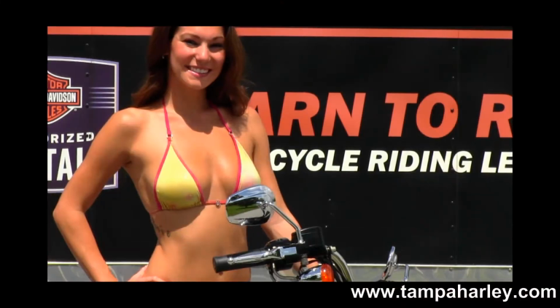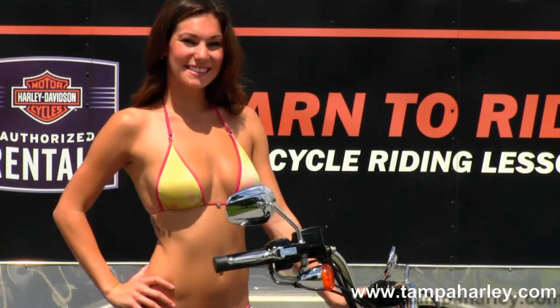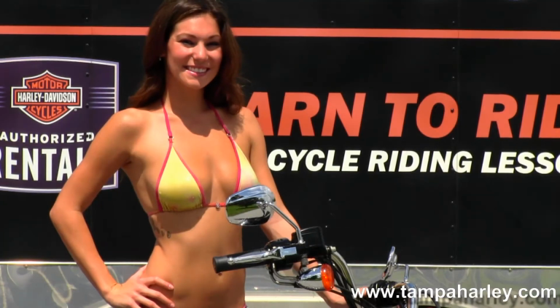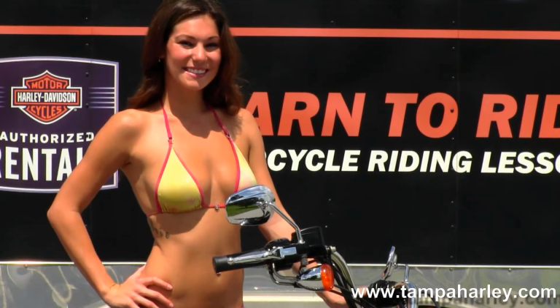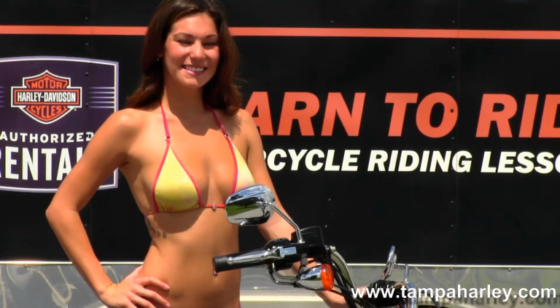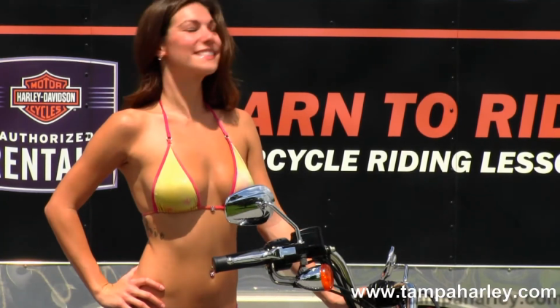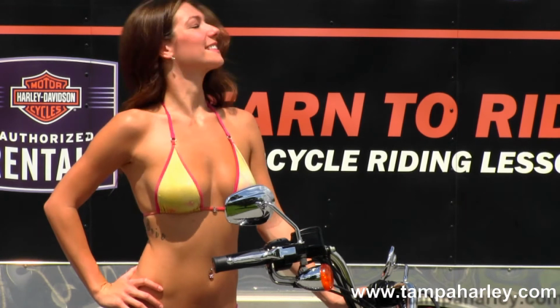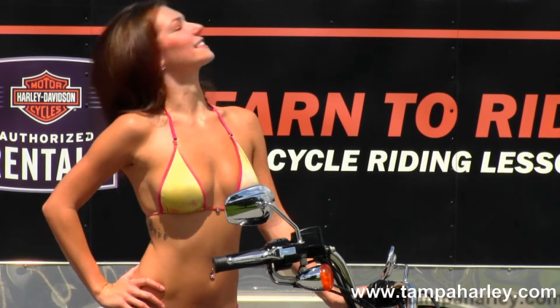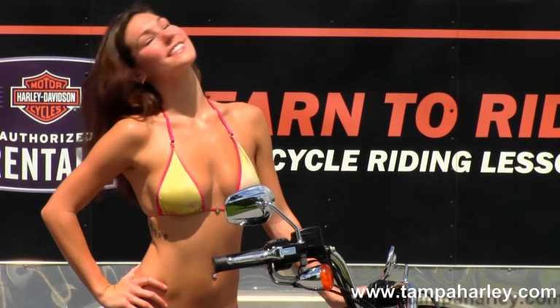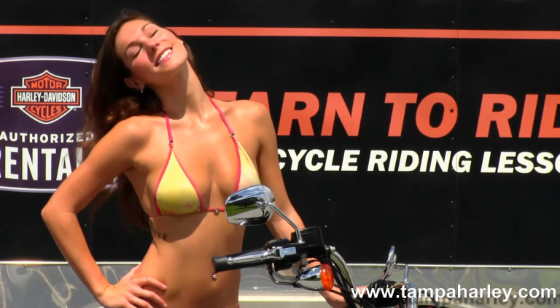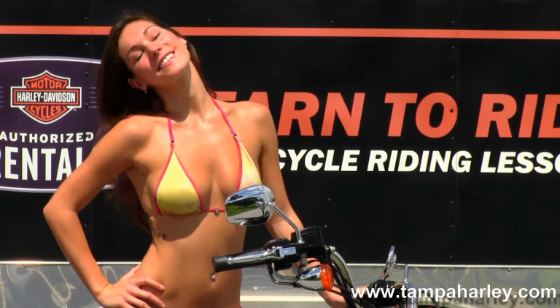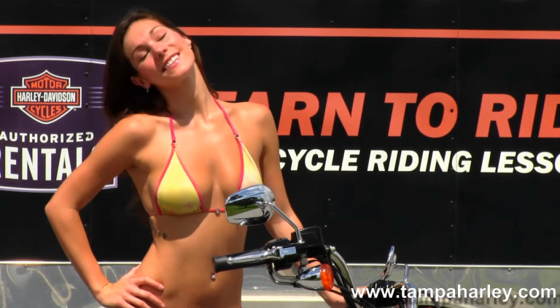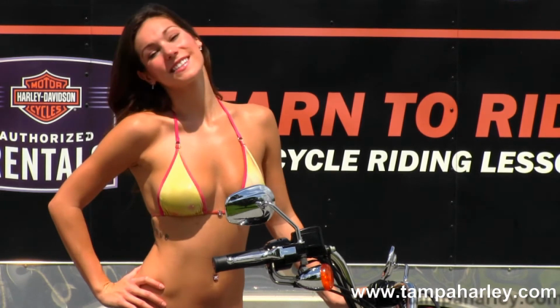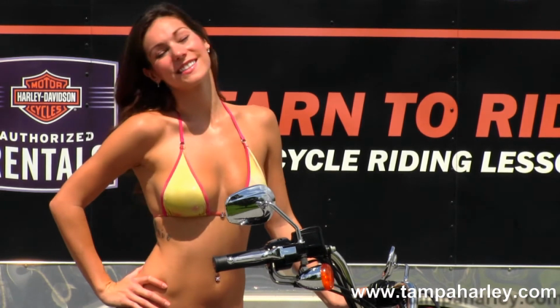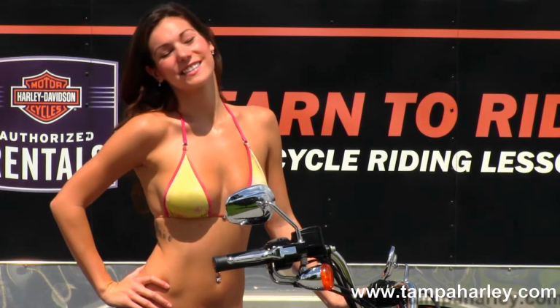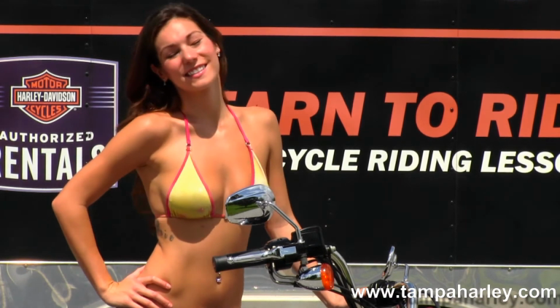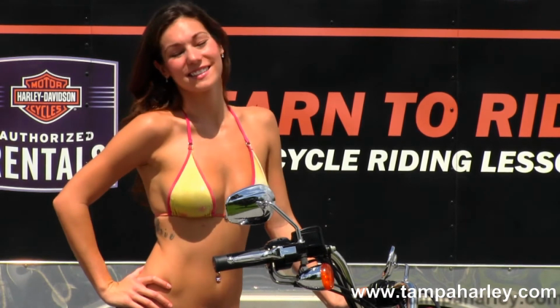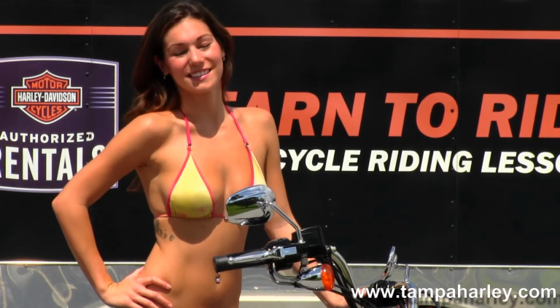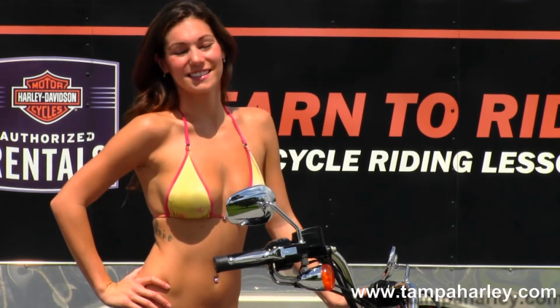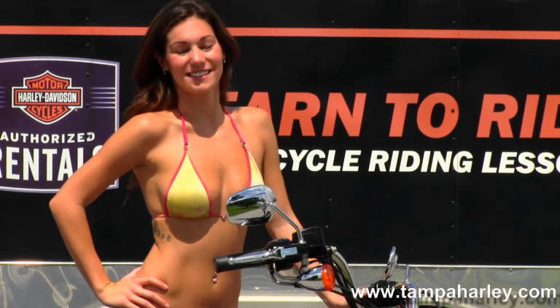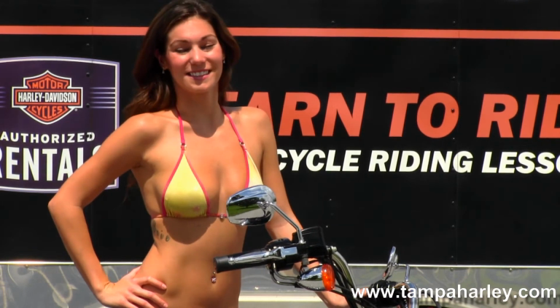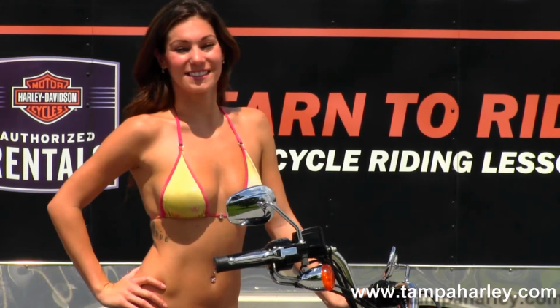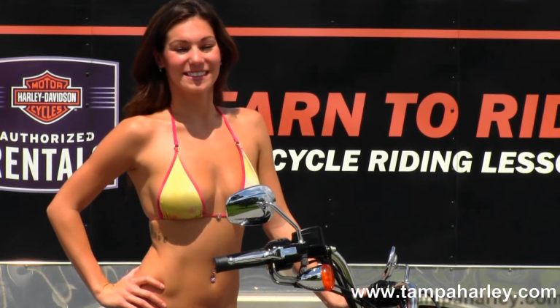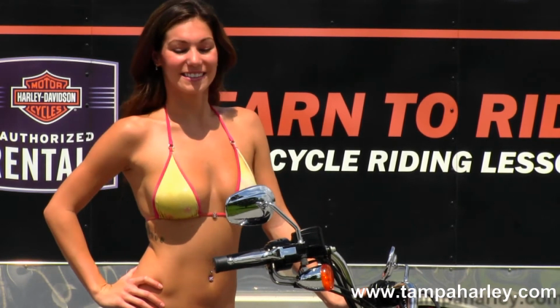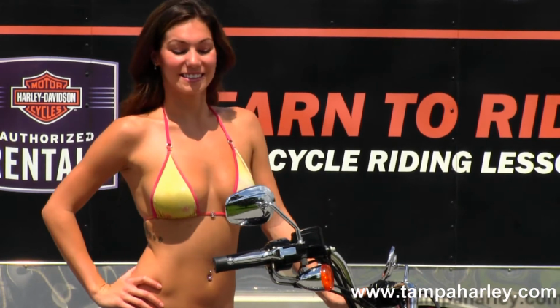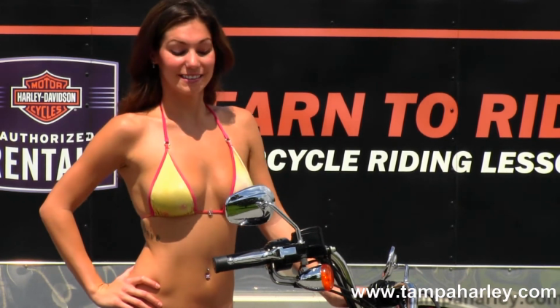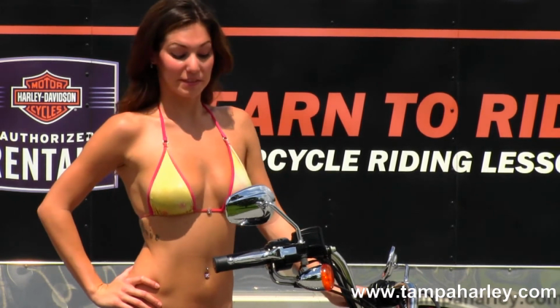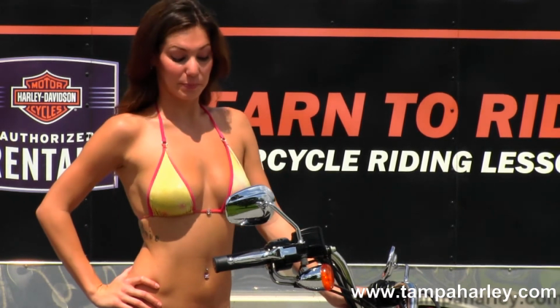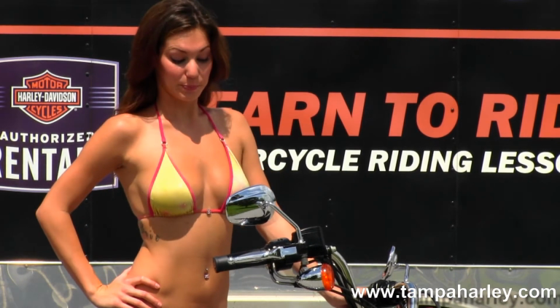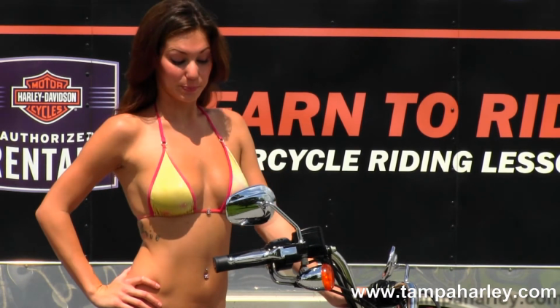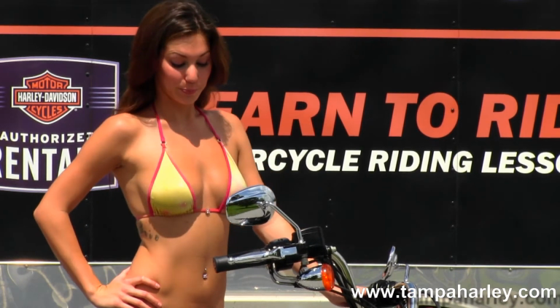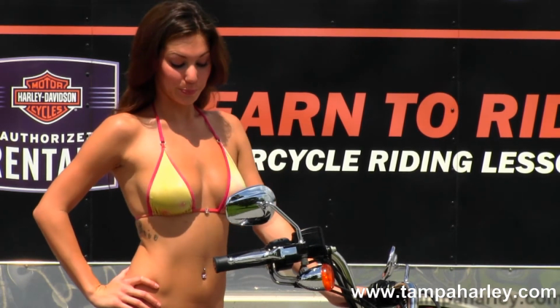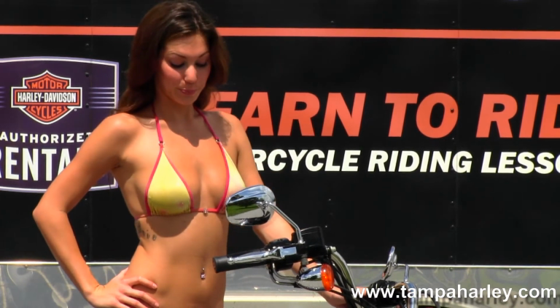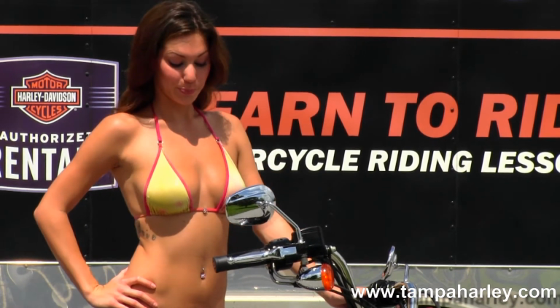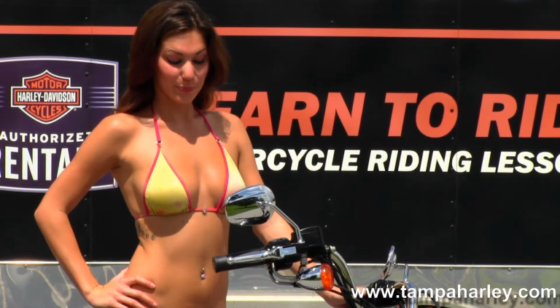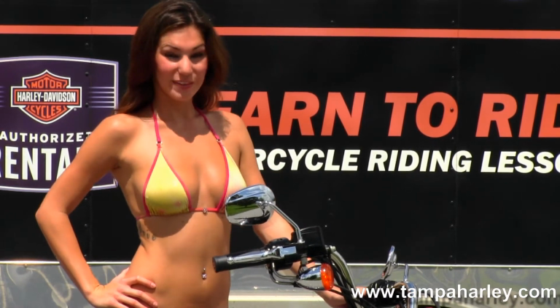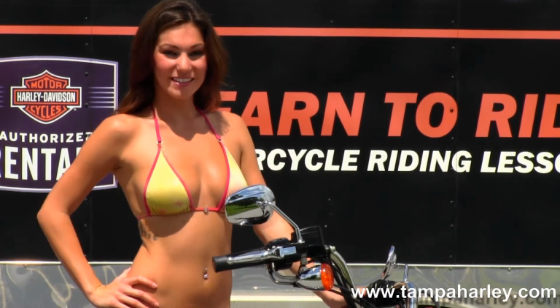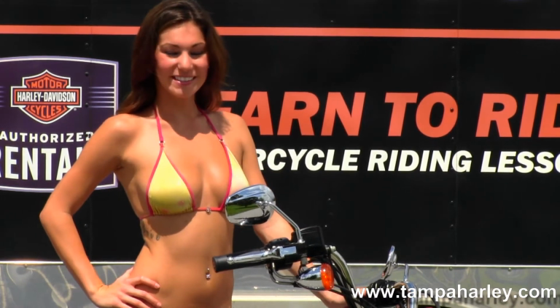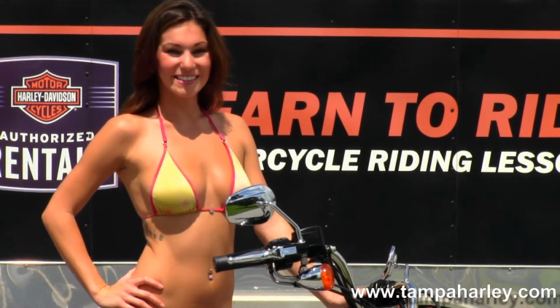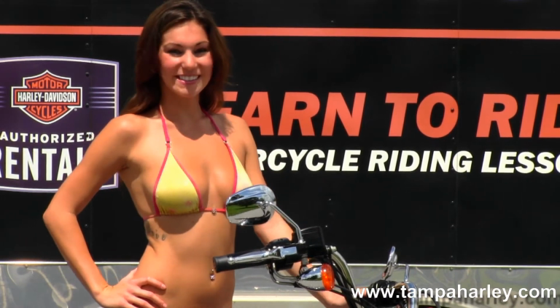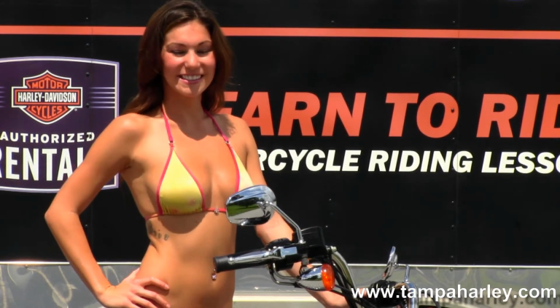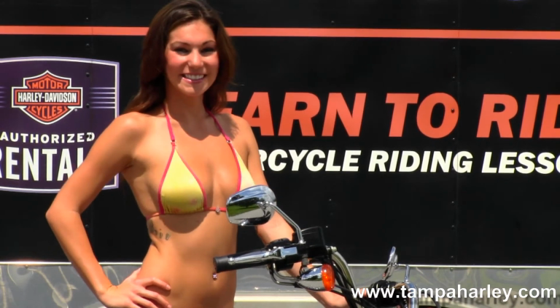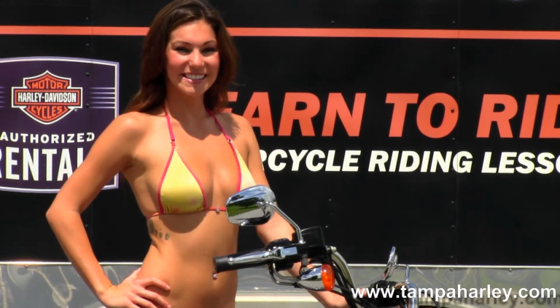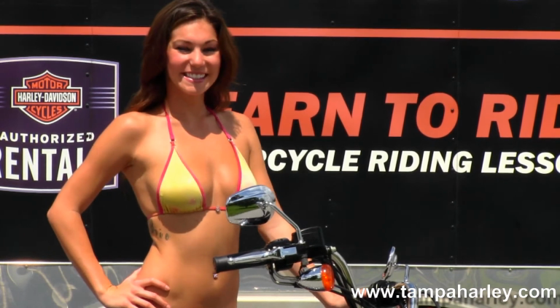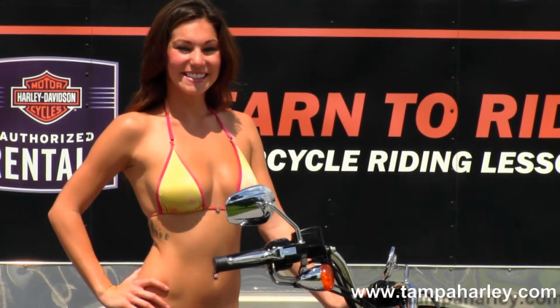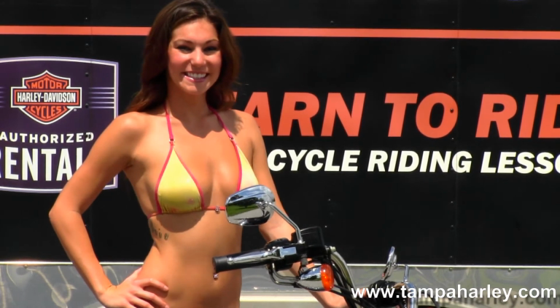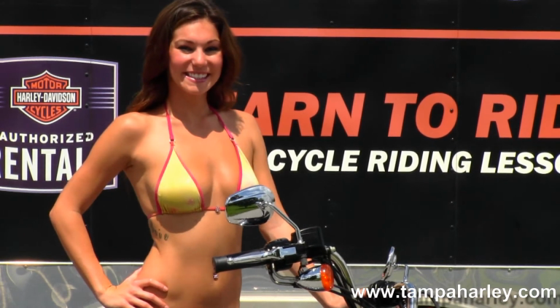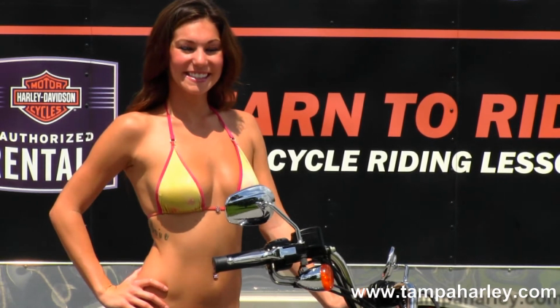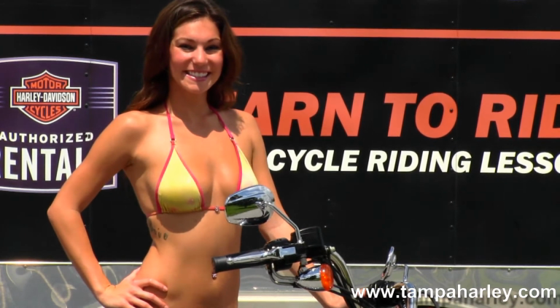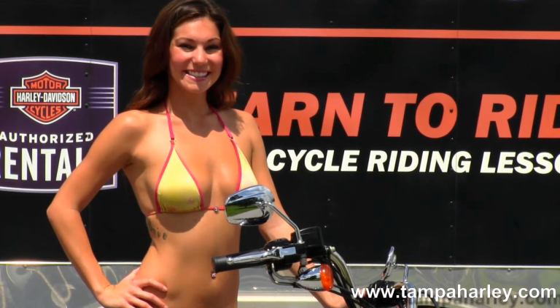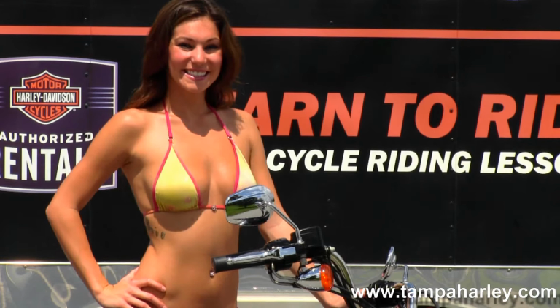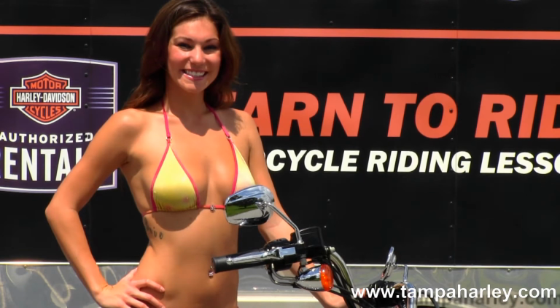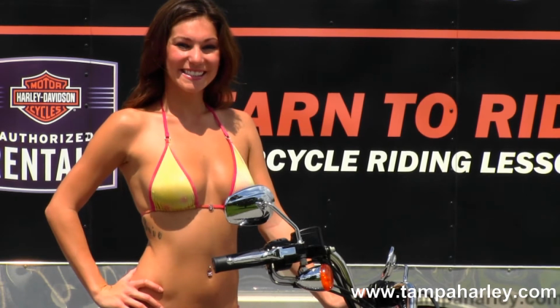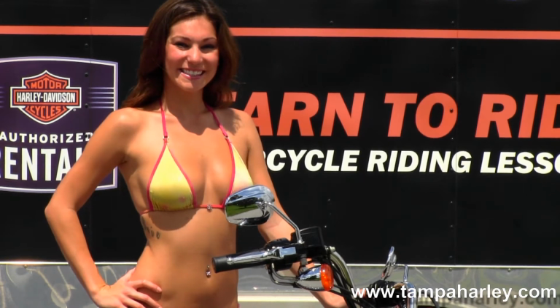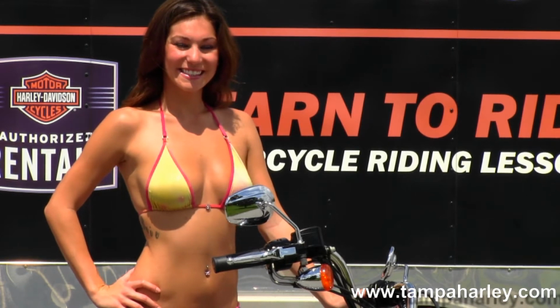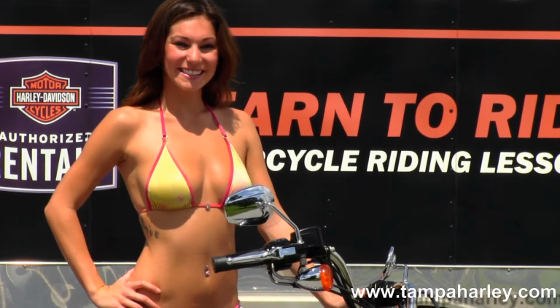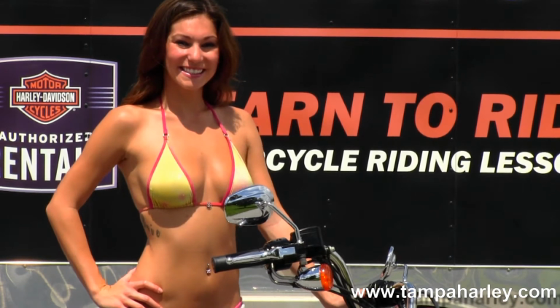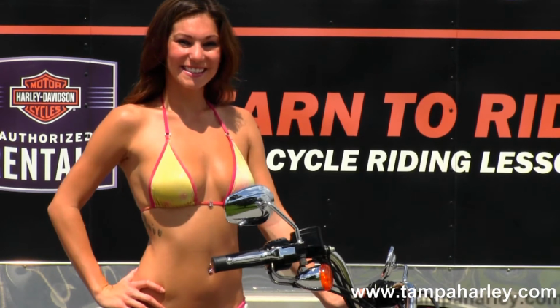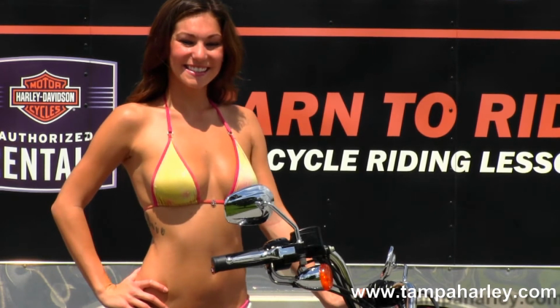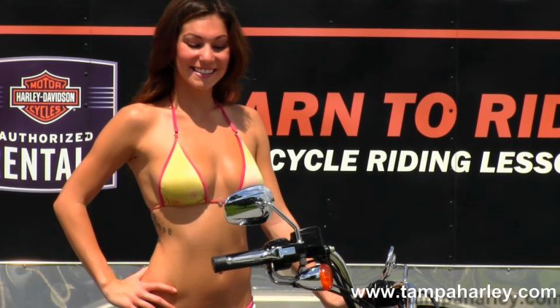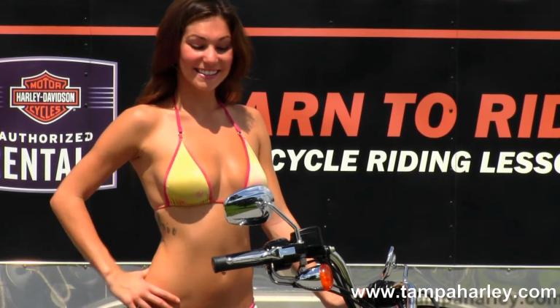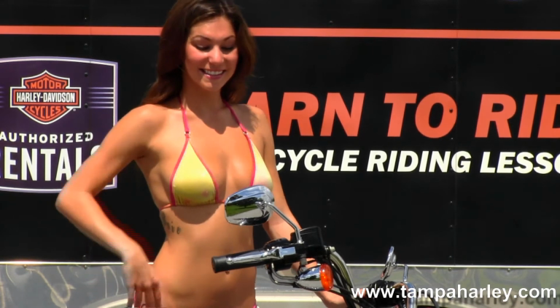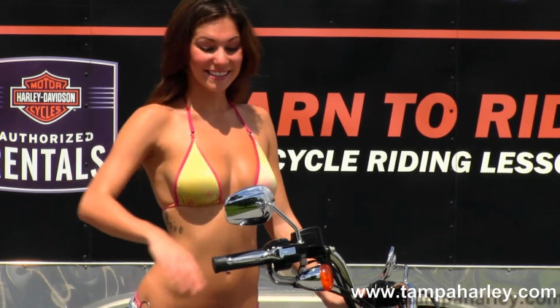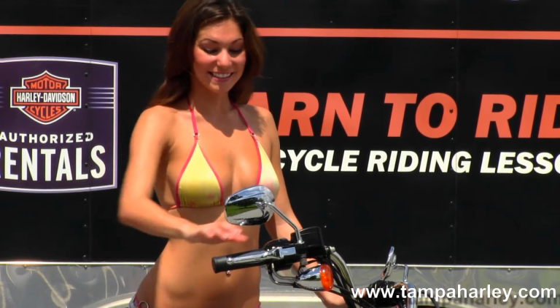This bike is the 100th anniversary edition with all 100th anniversary badging and black and silver anniversary paint. Brie's going to fire it up for us.